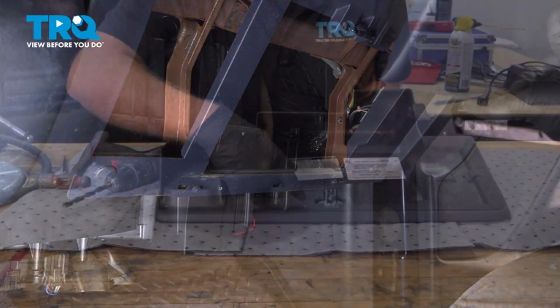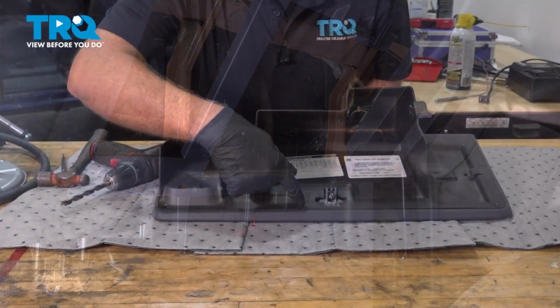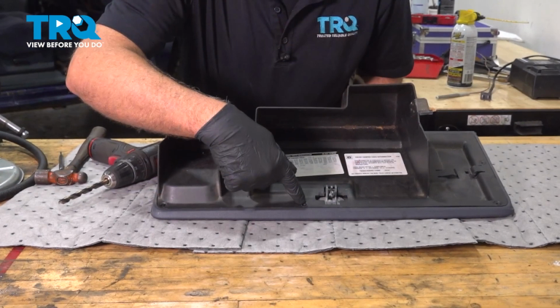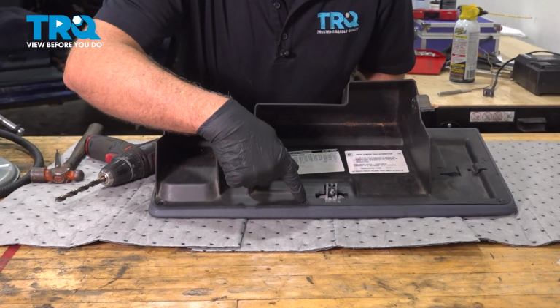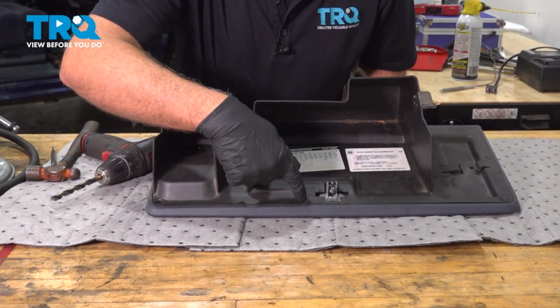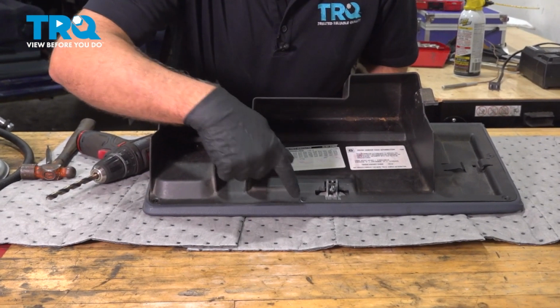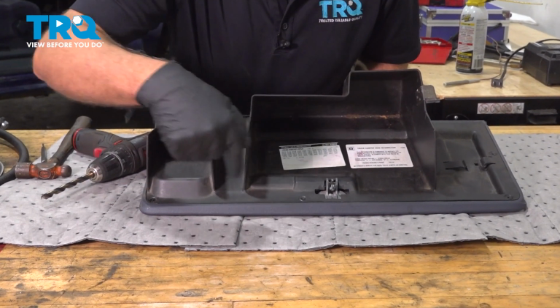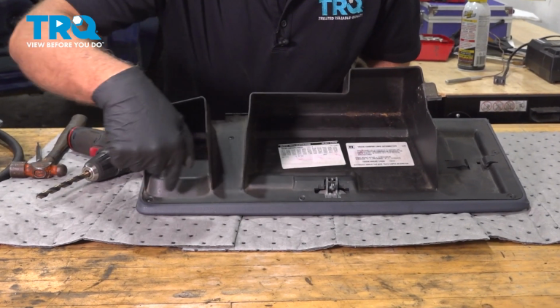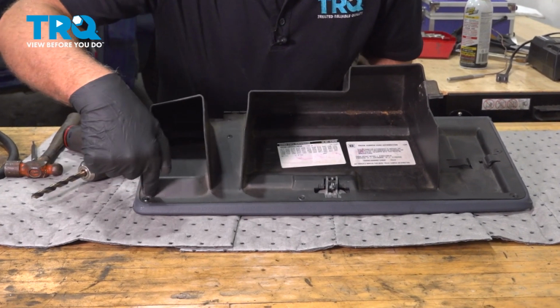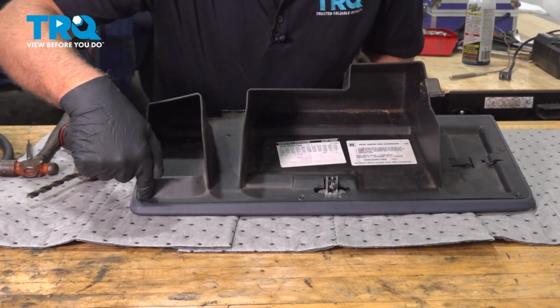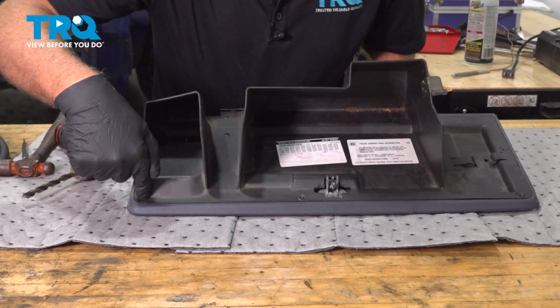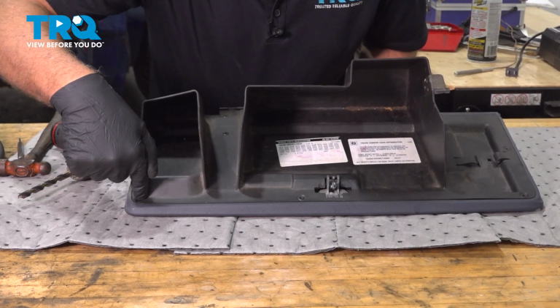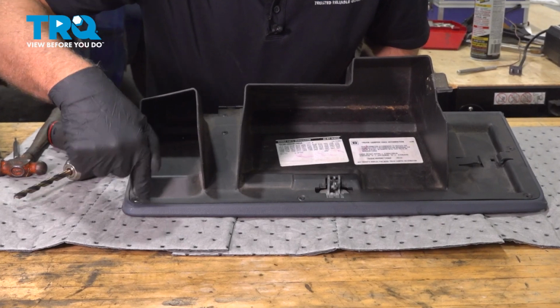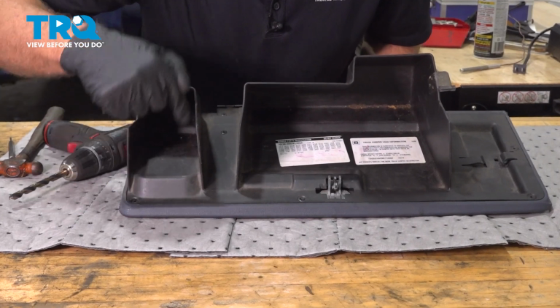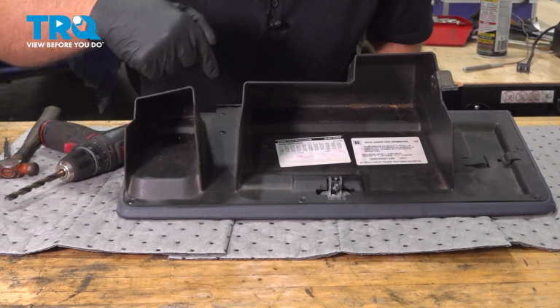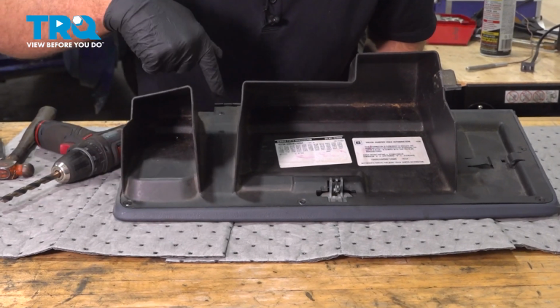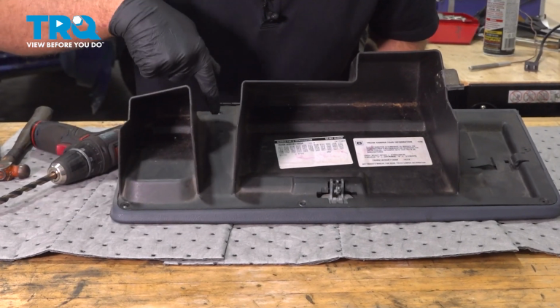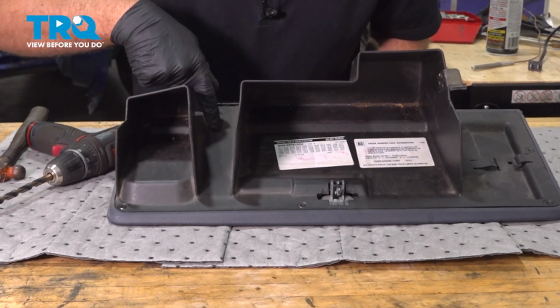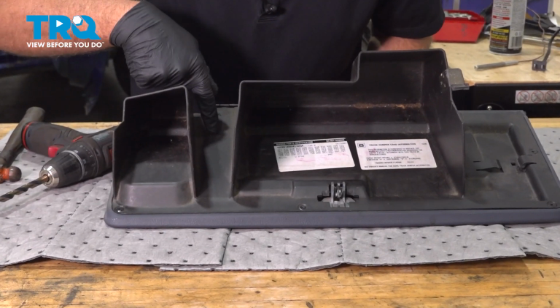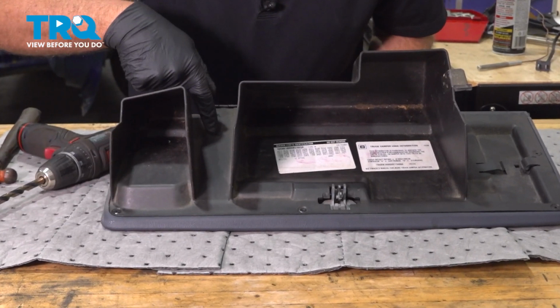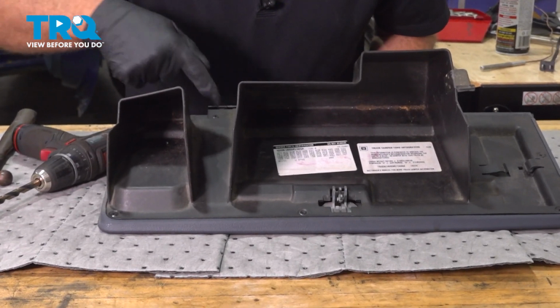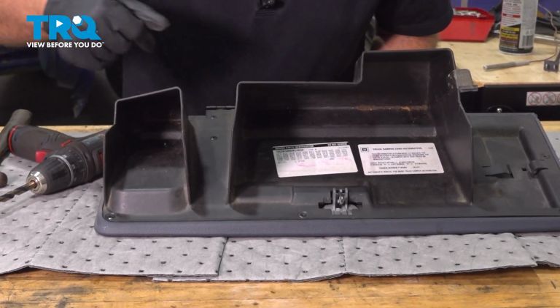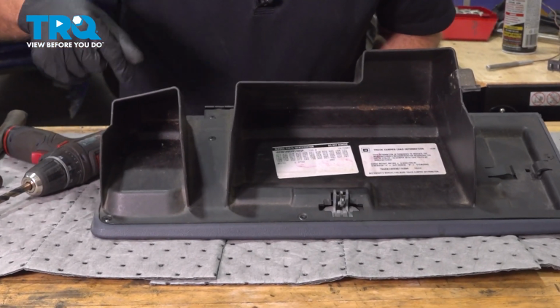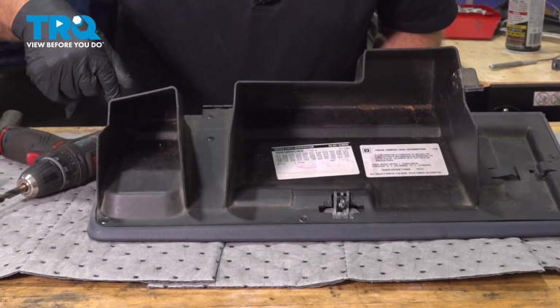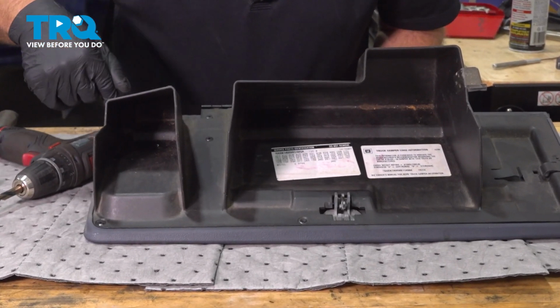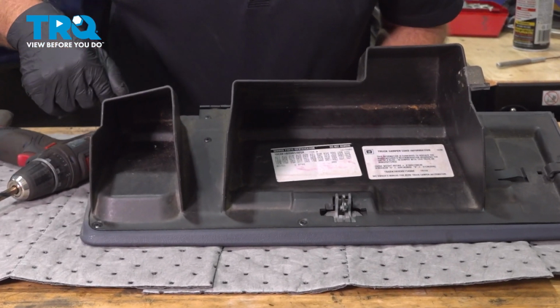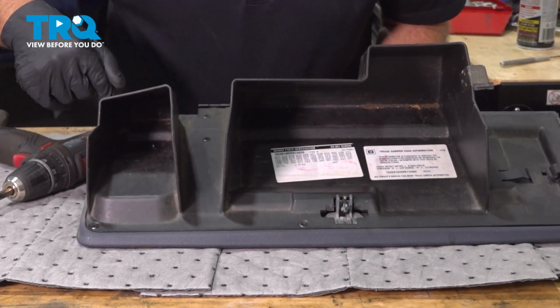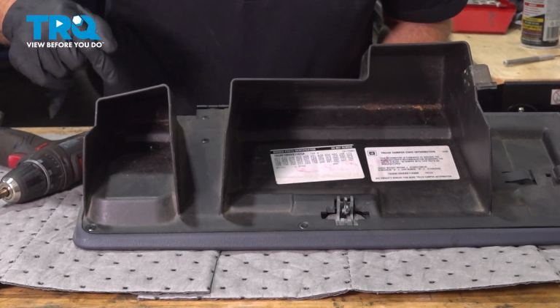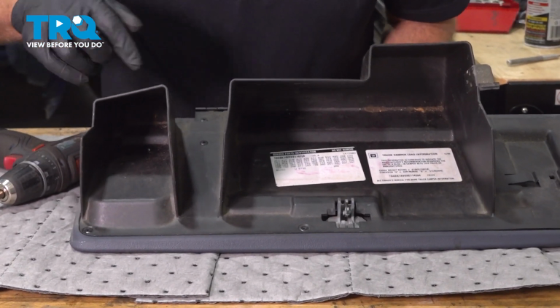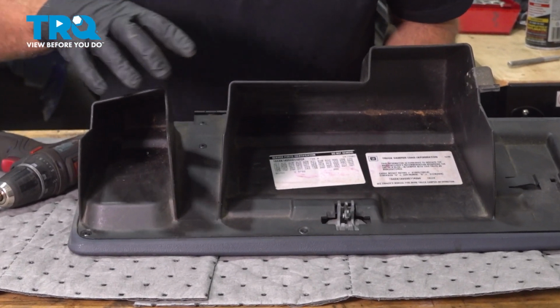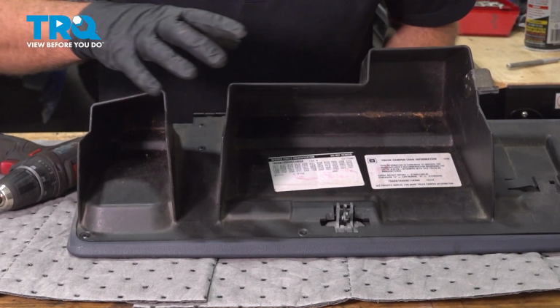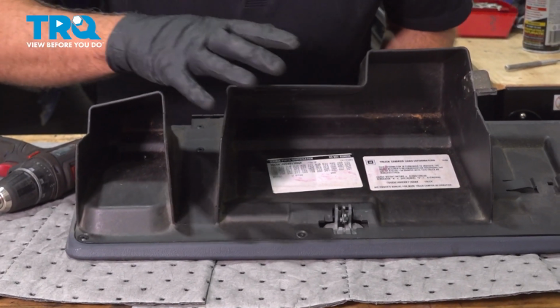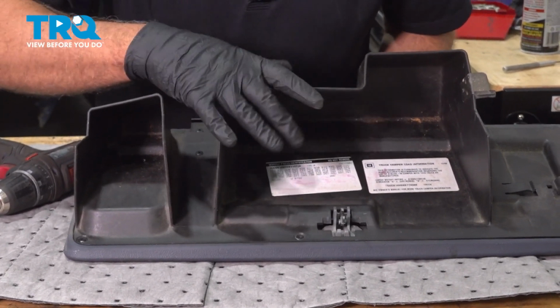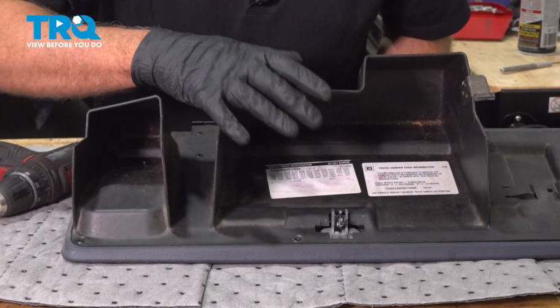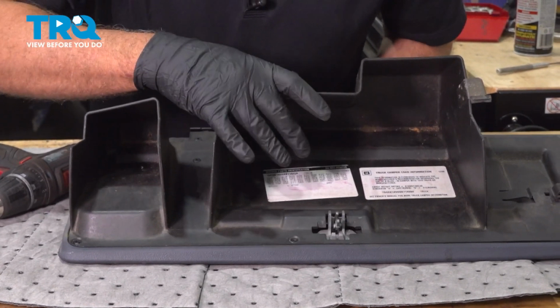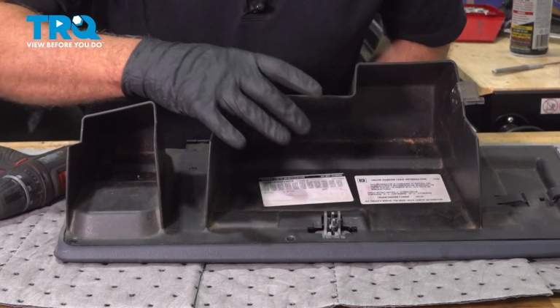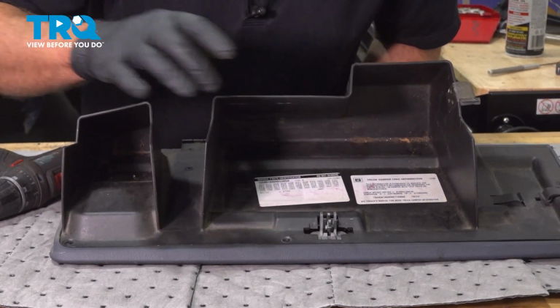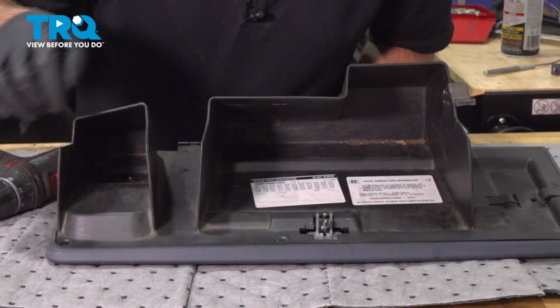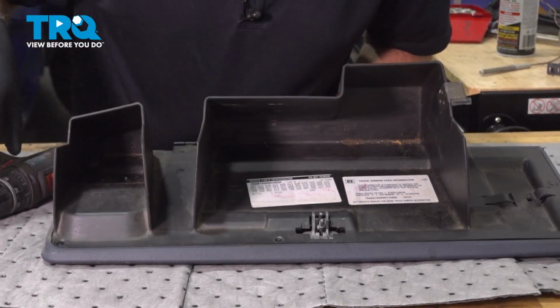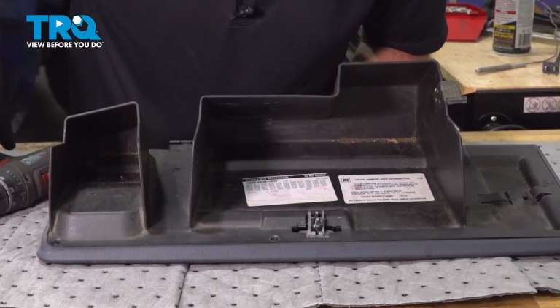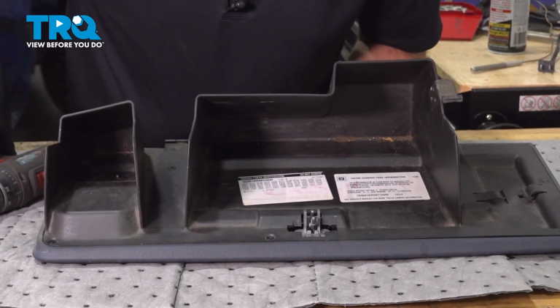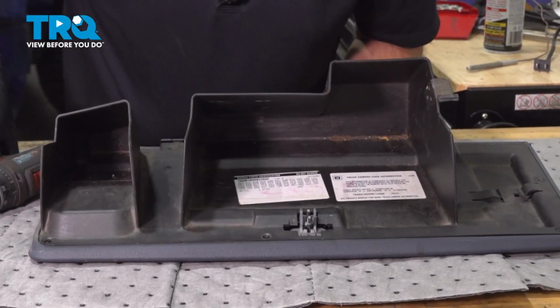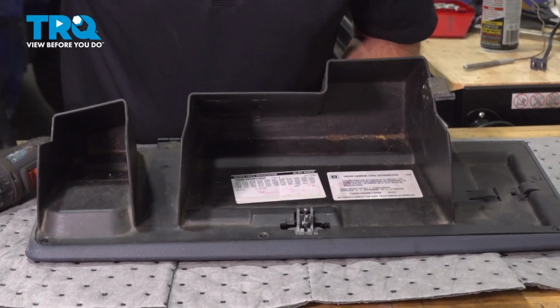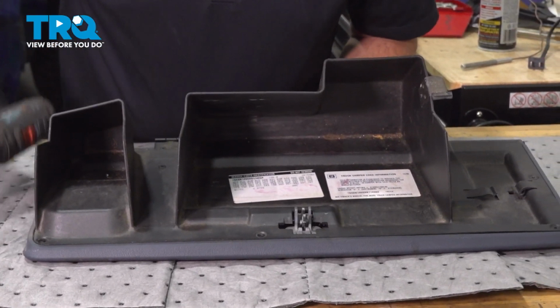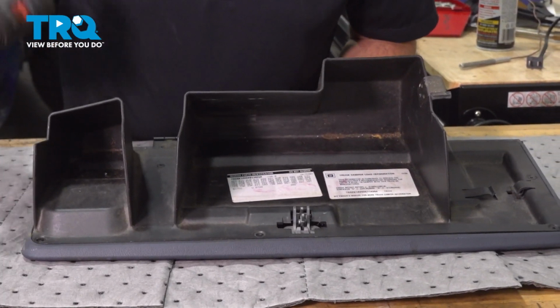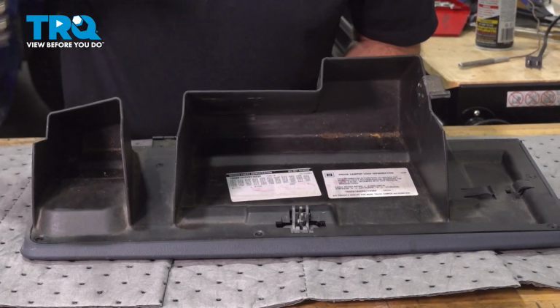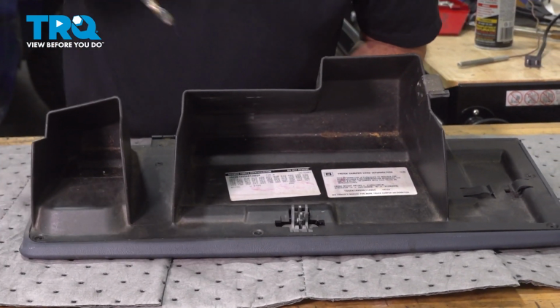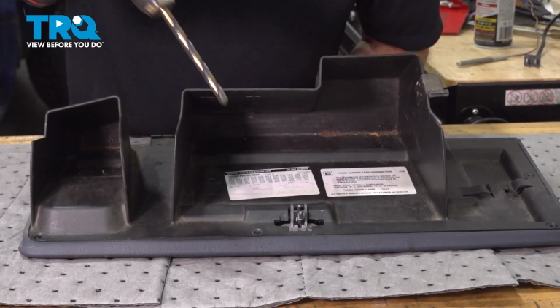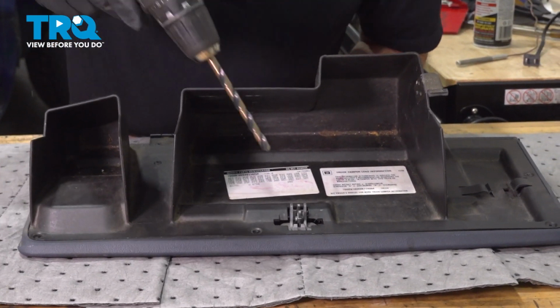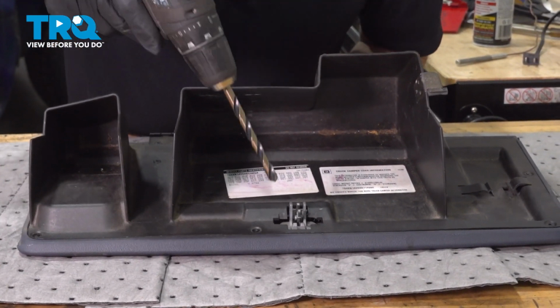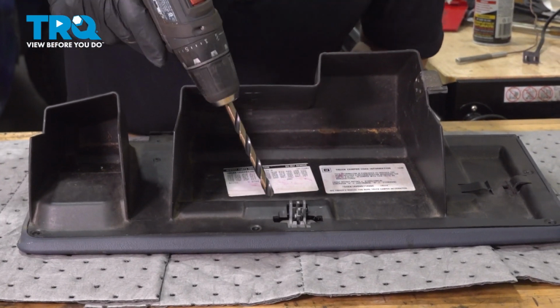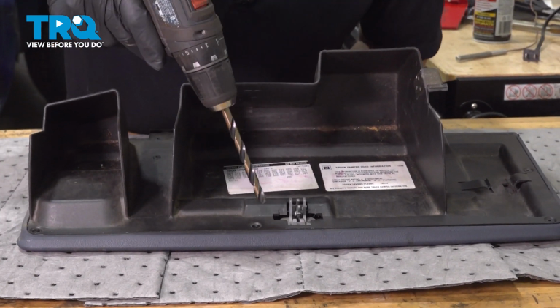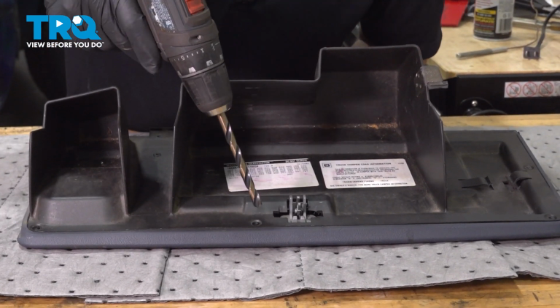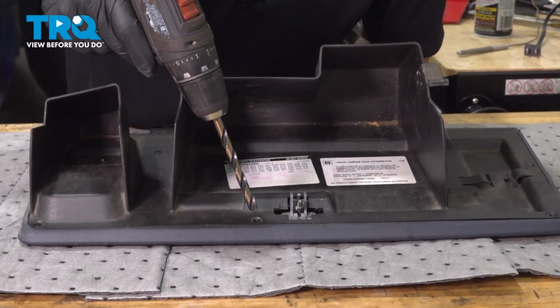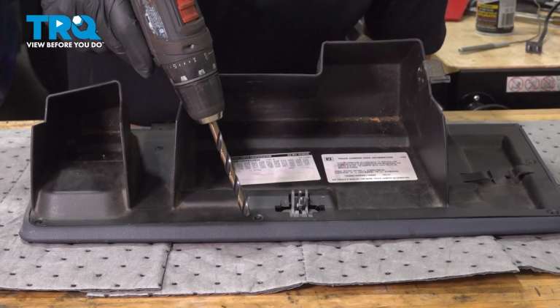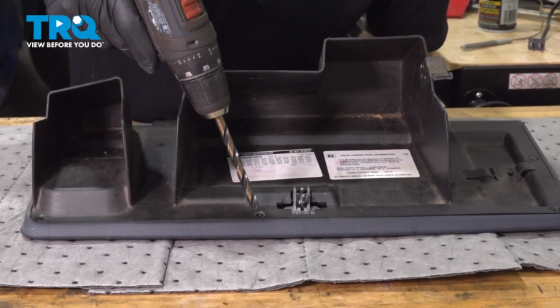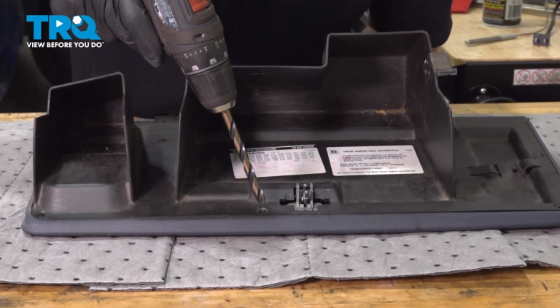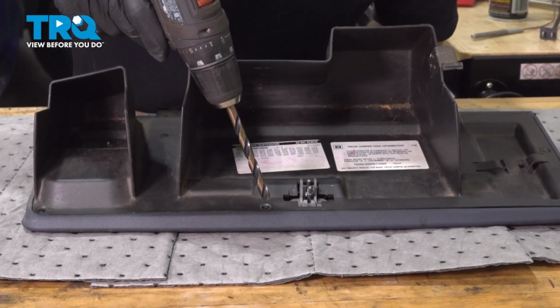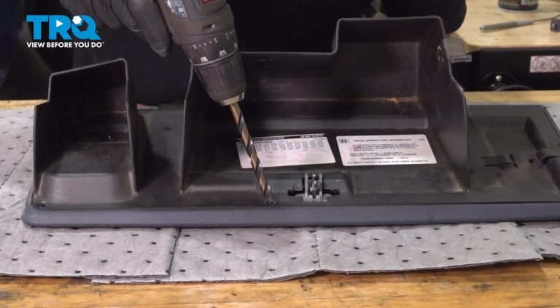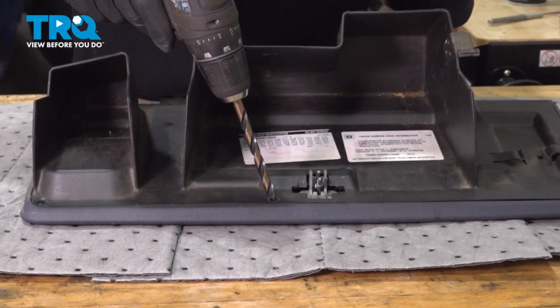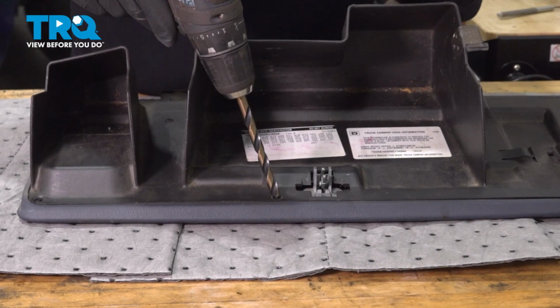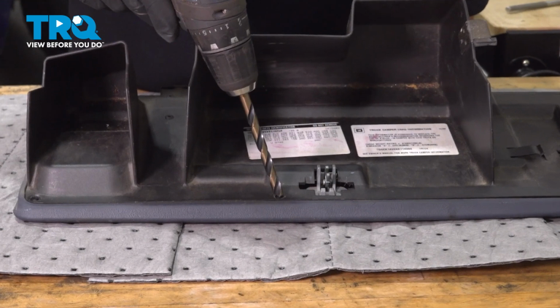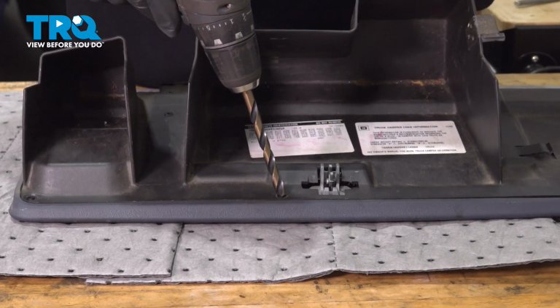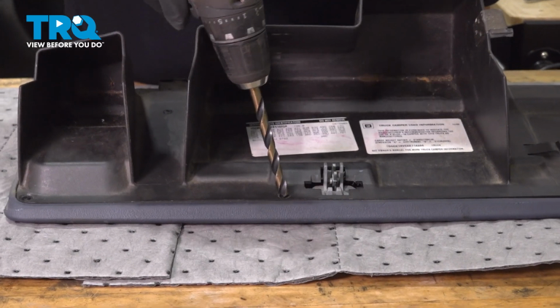Now we're gonna drill these rivets out. There are seven throughout the backside of the cover — drill those out.